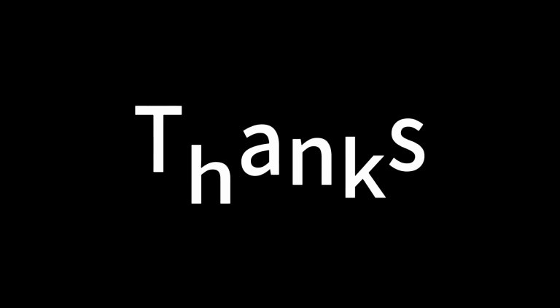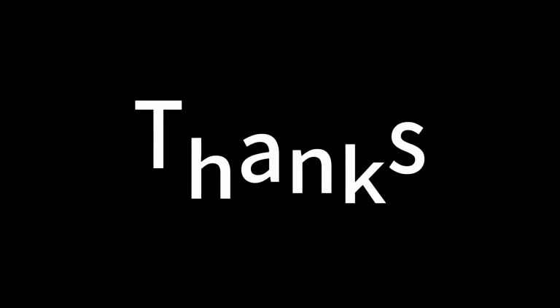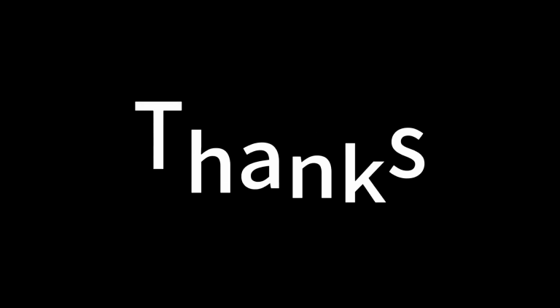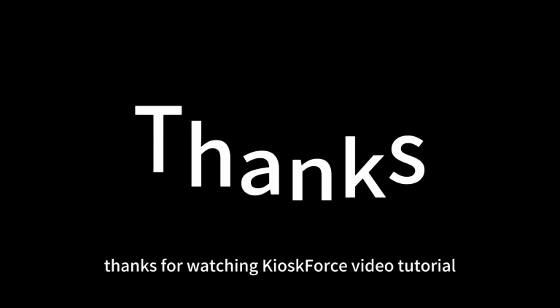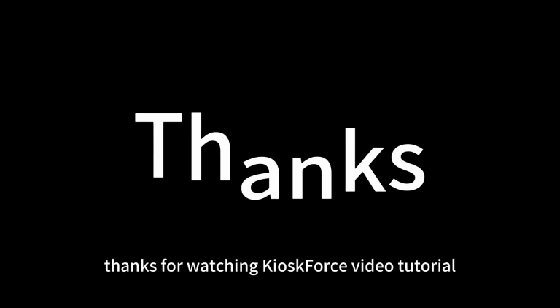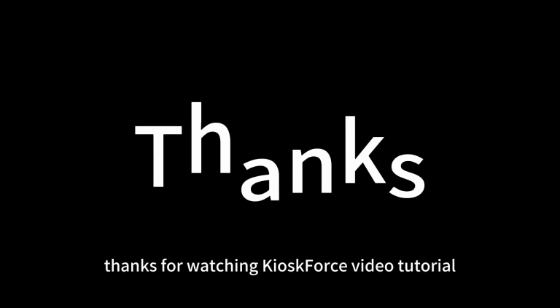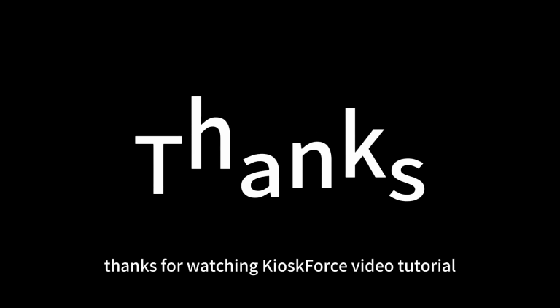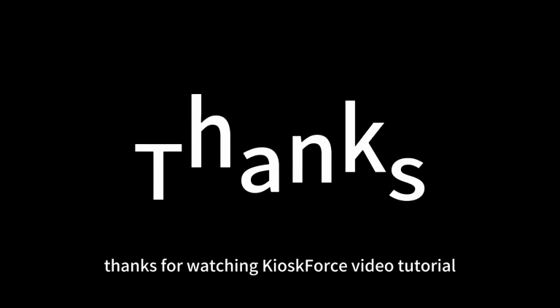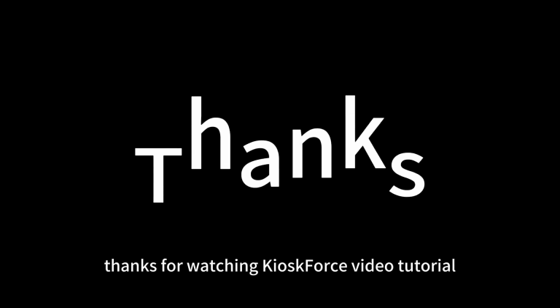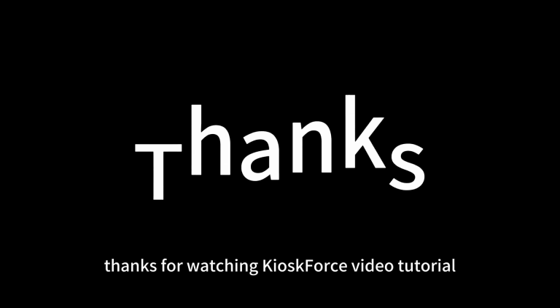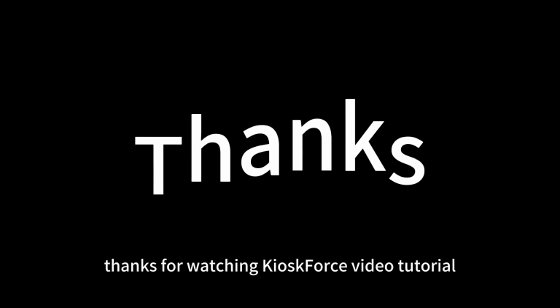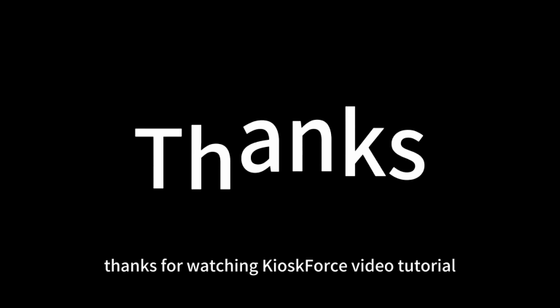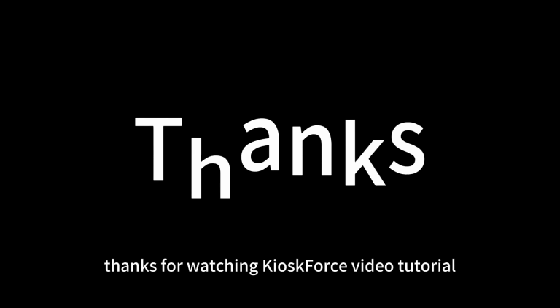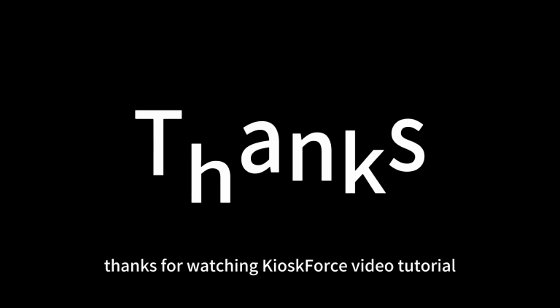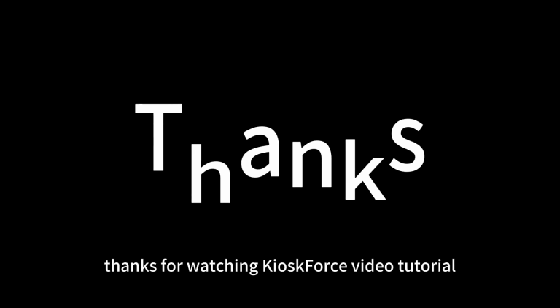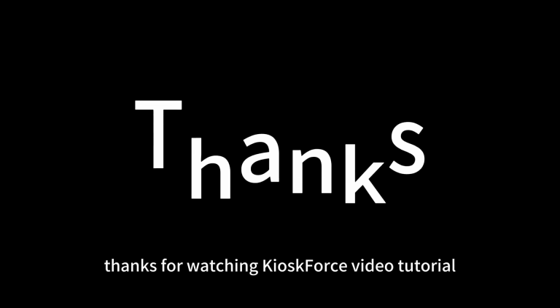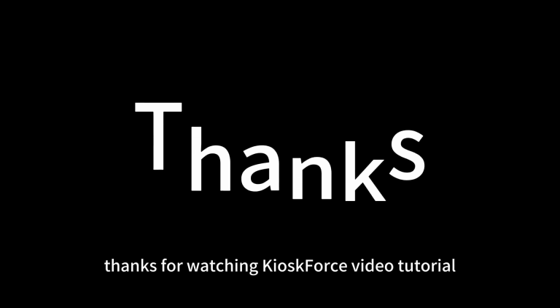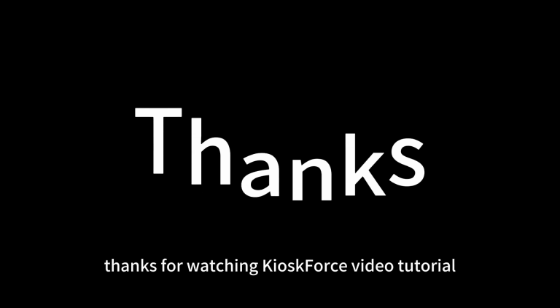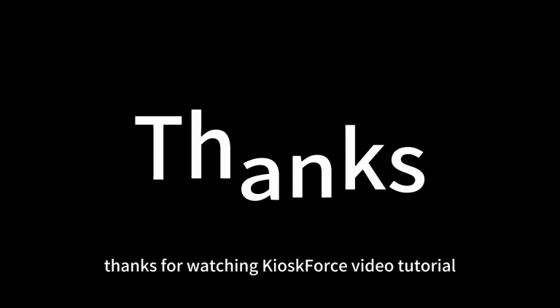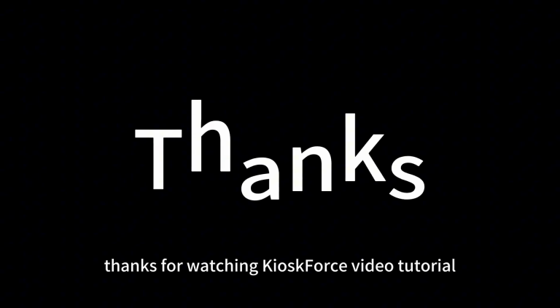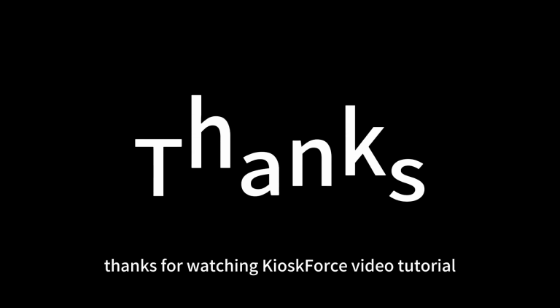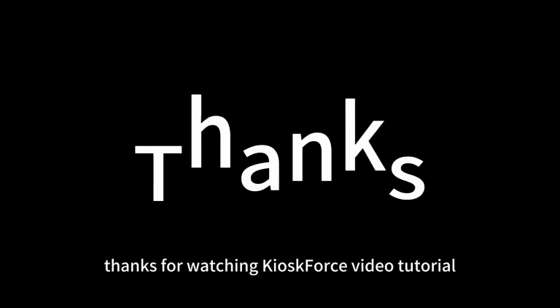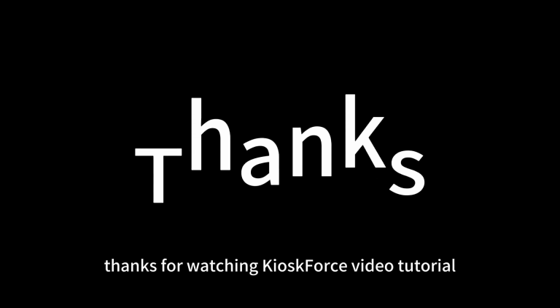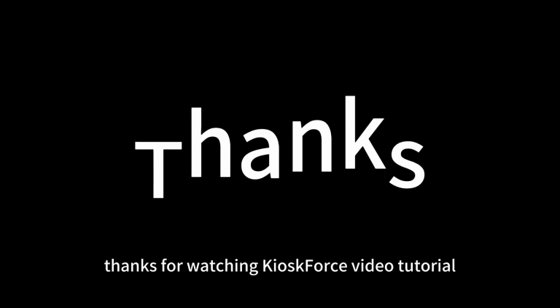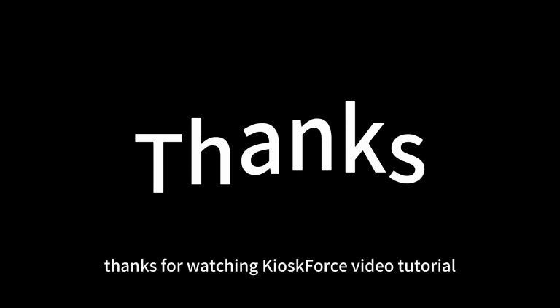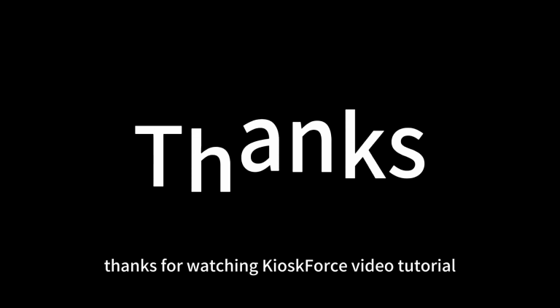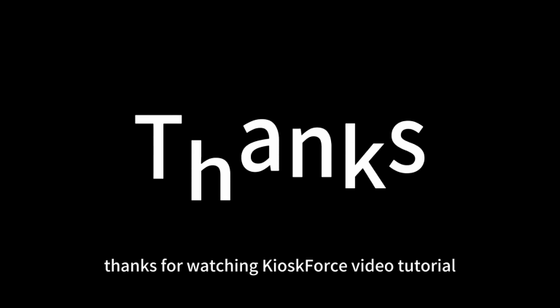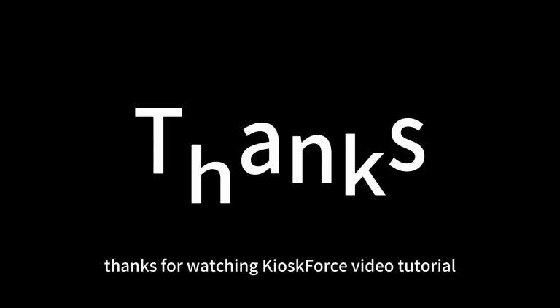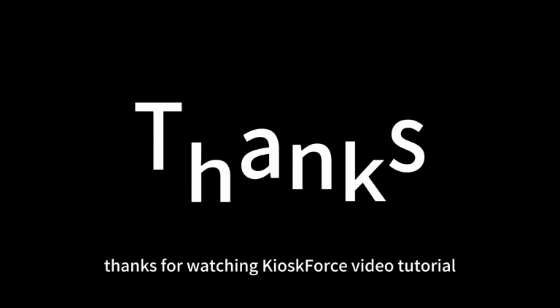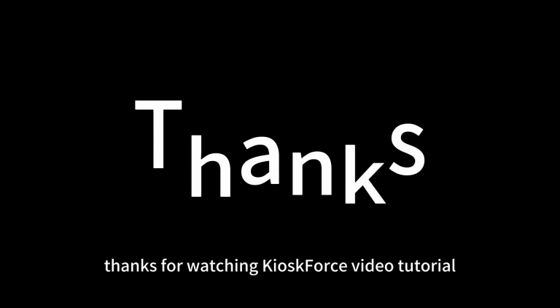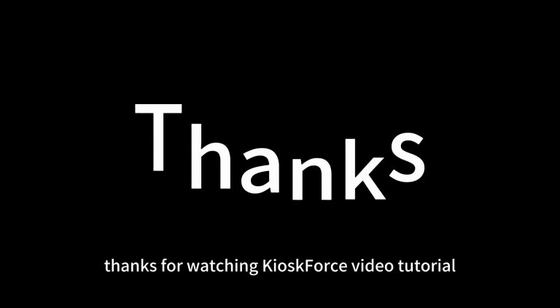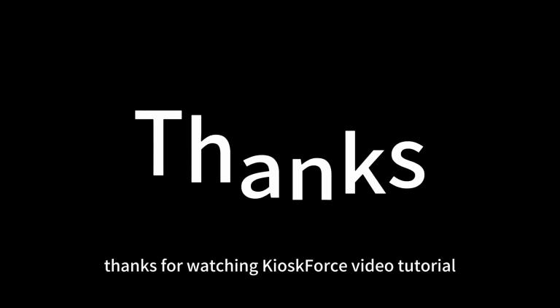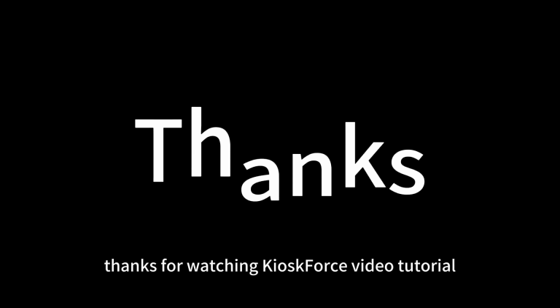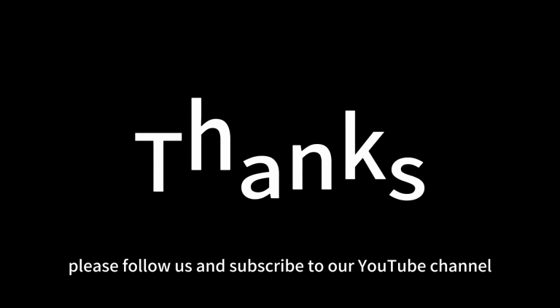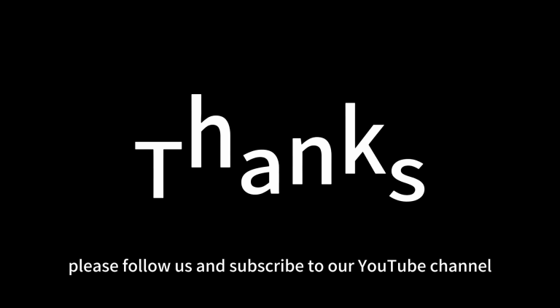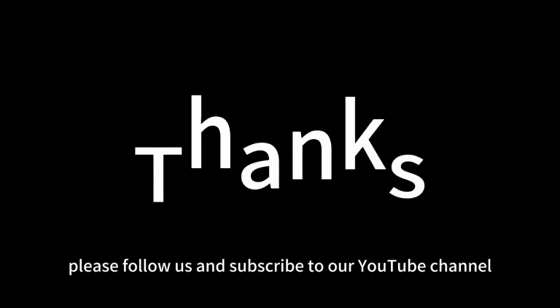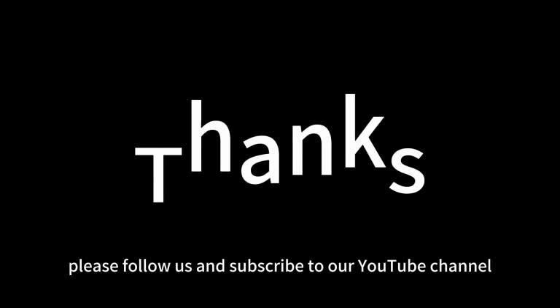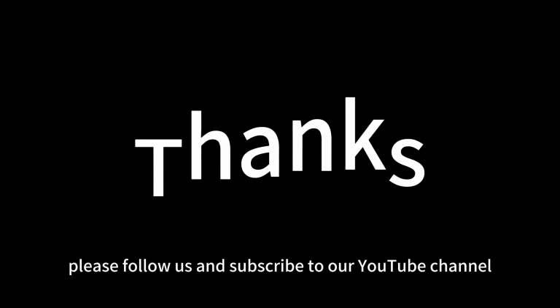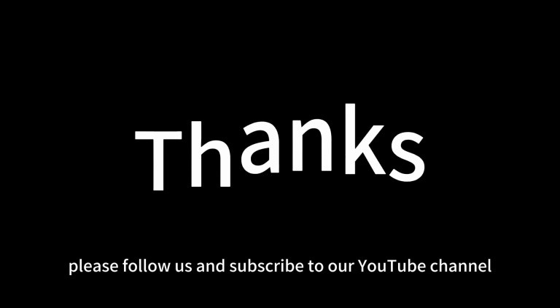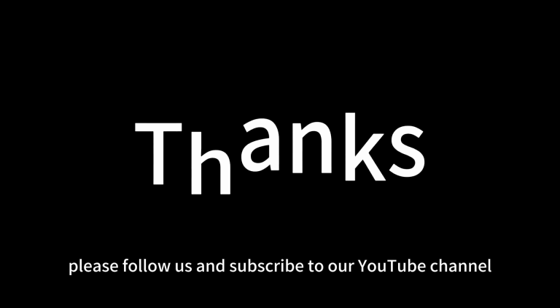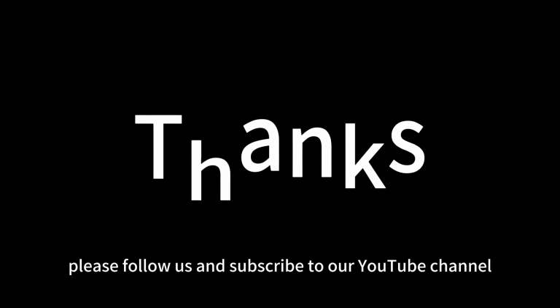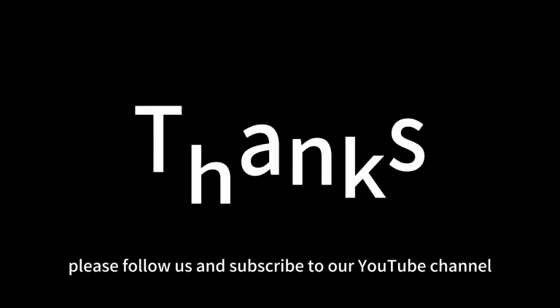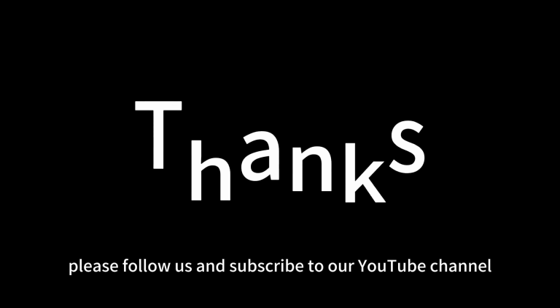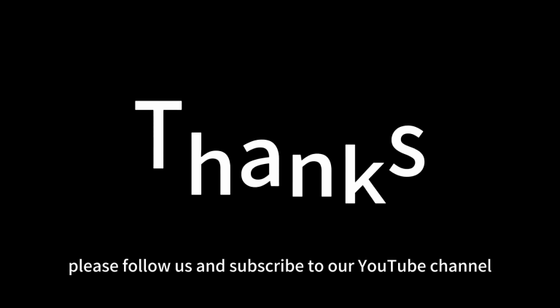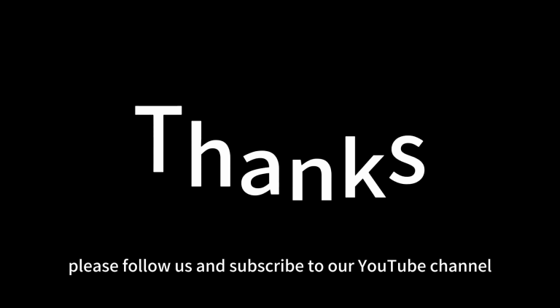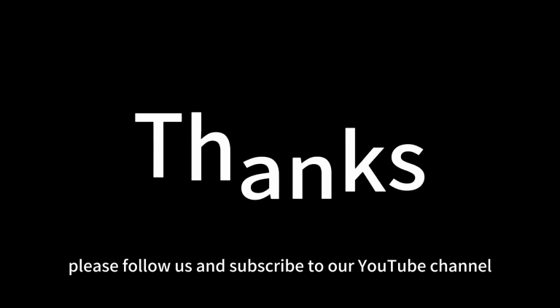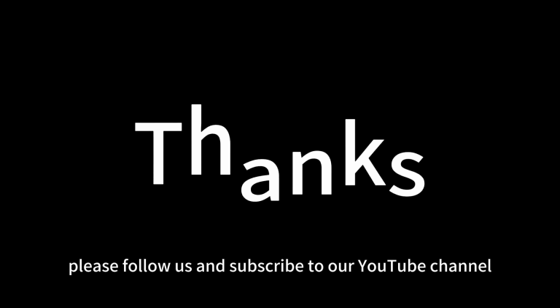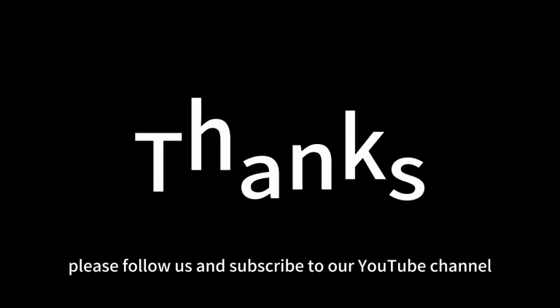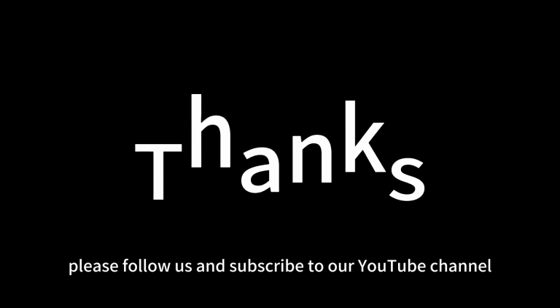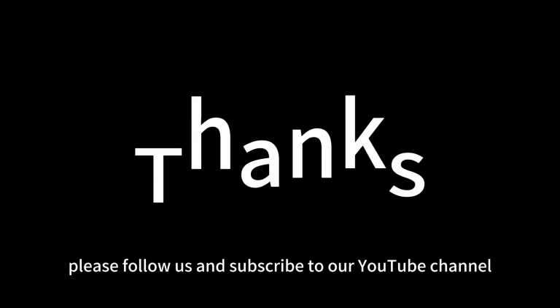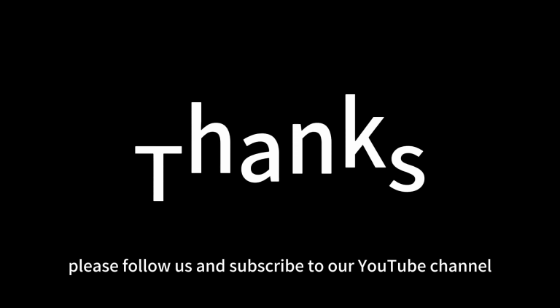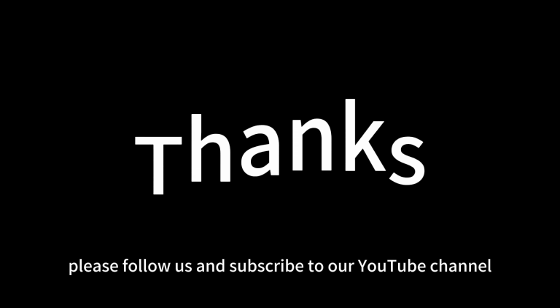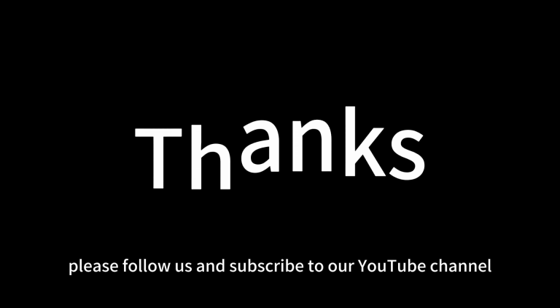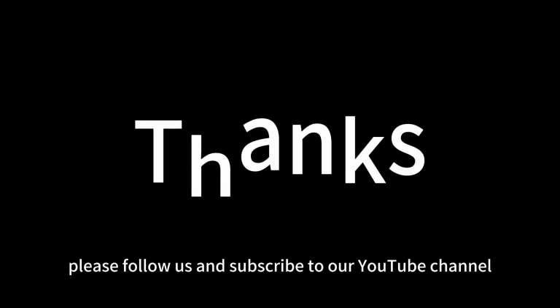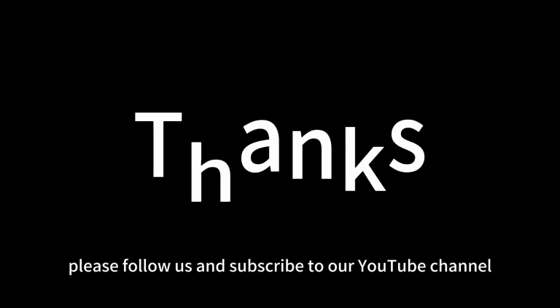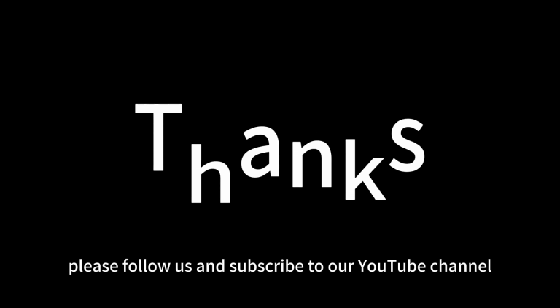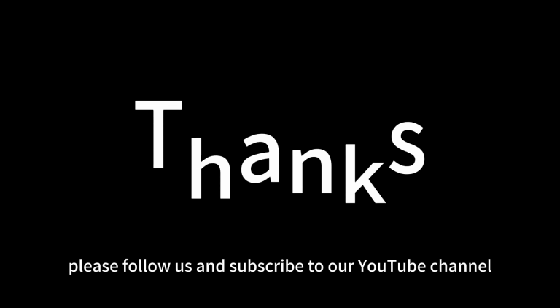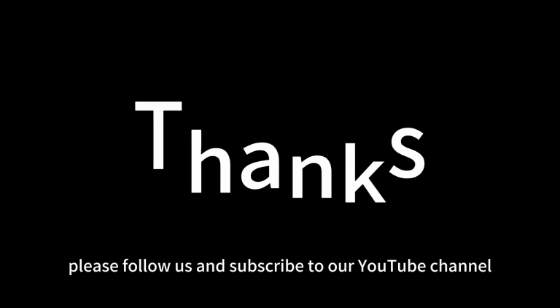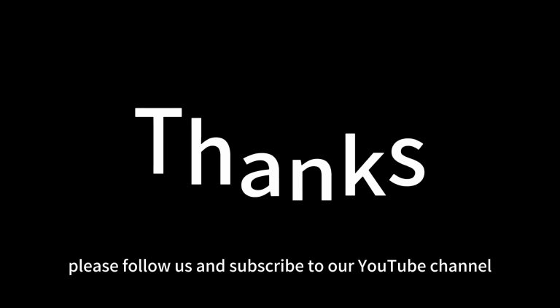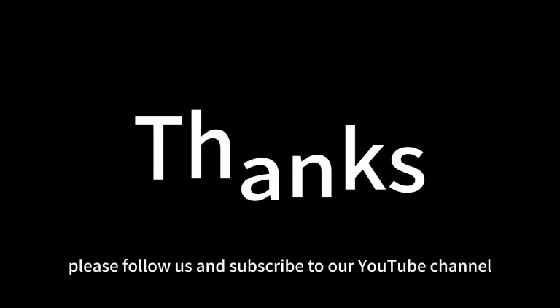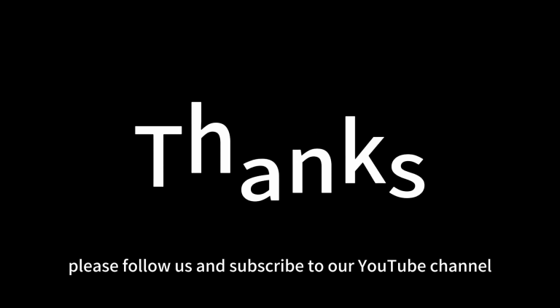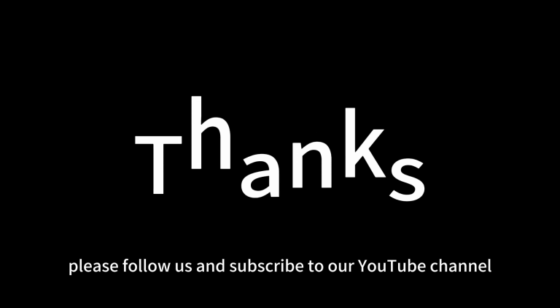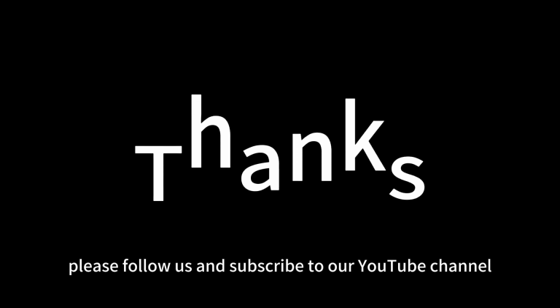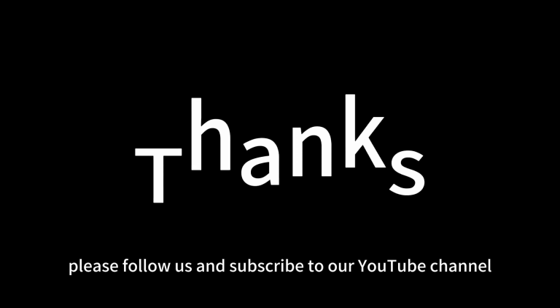Thanks for watching Kiosk4's video tutorial. Please follow us and subscribe to our YouTube channel.